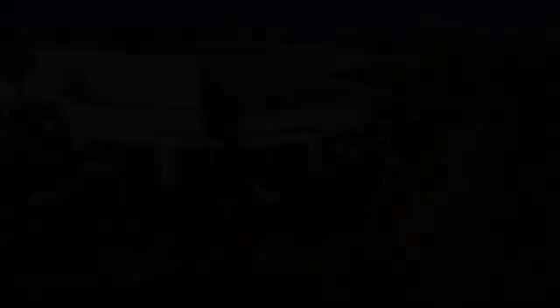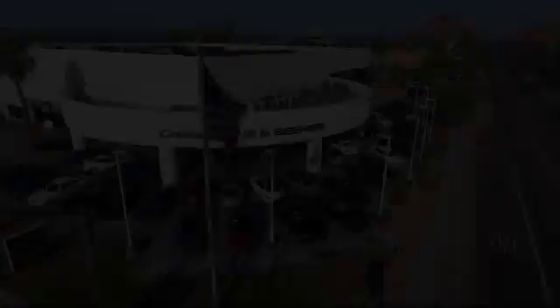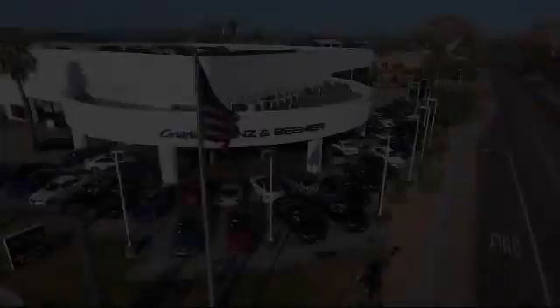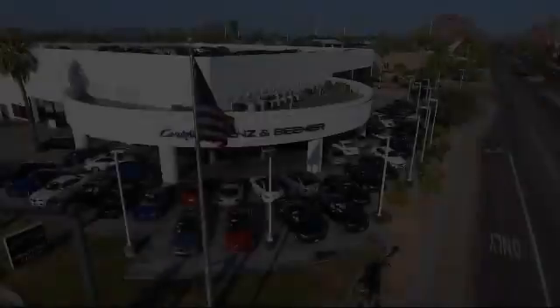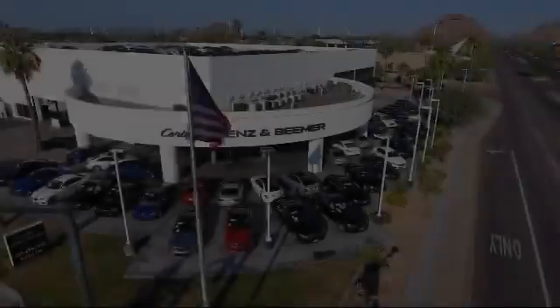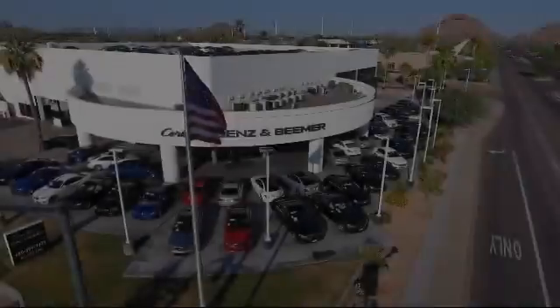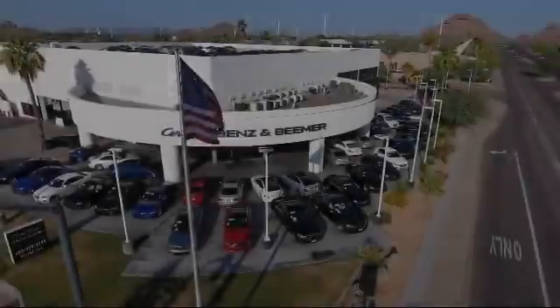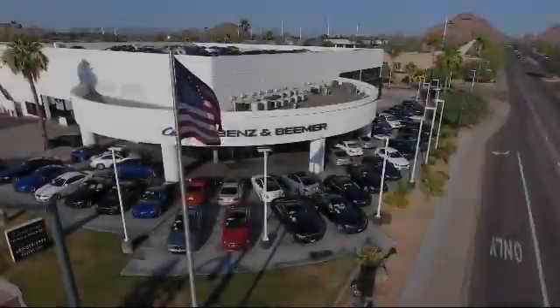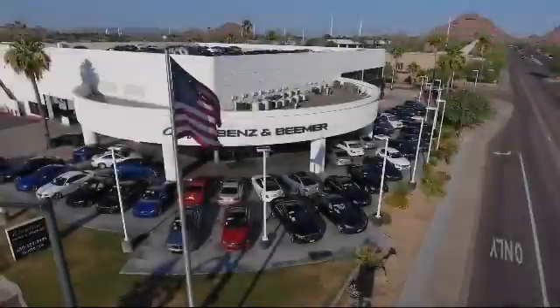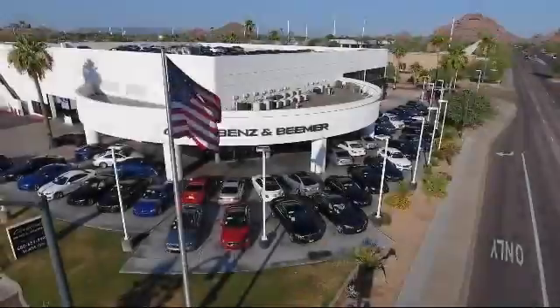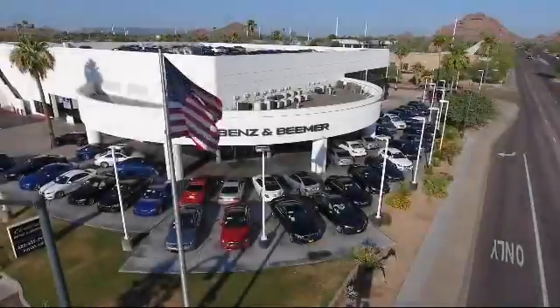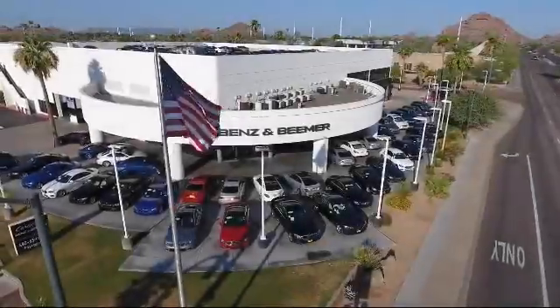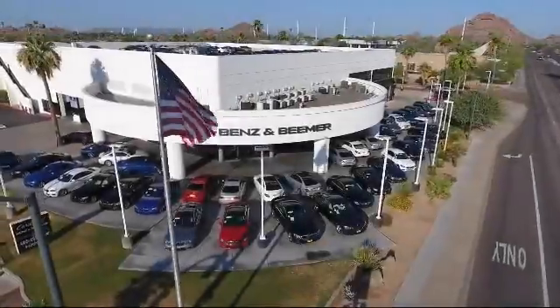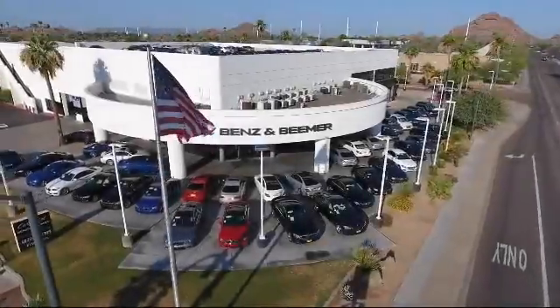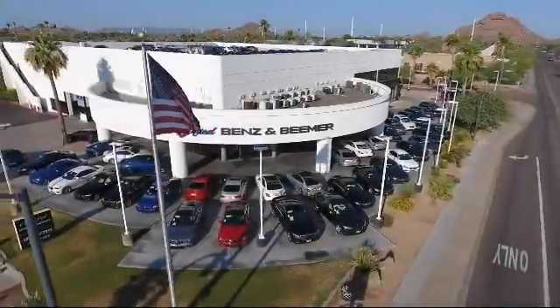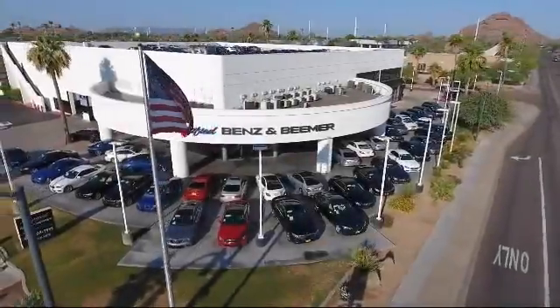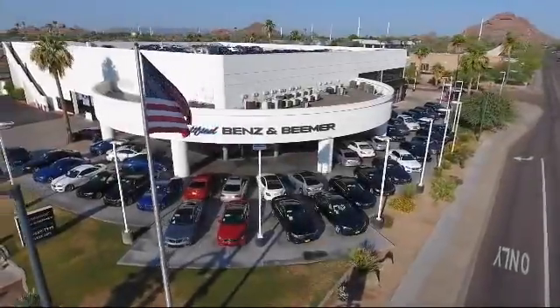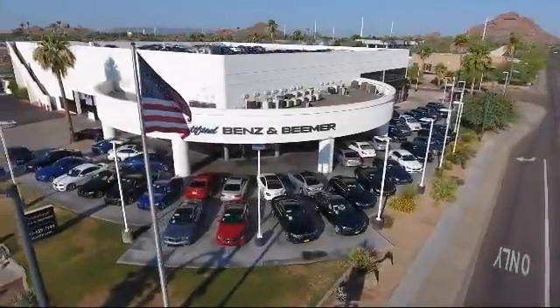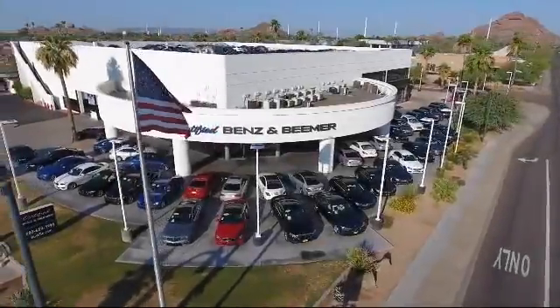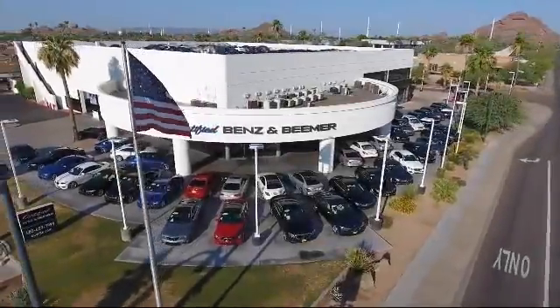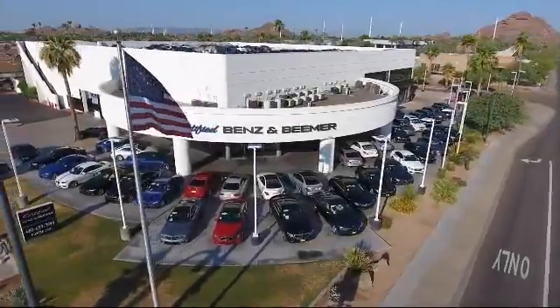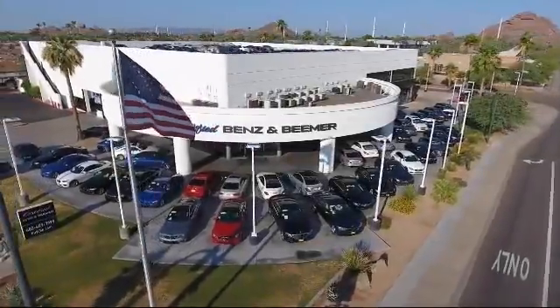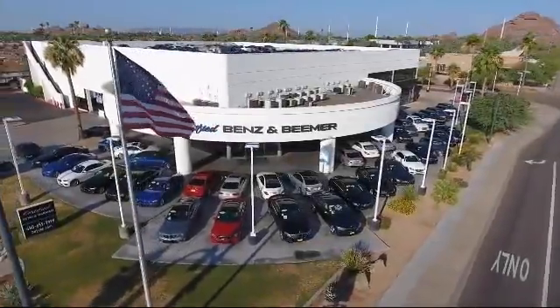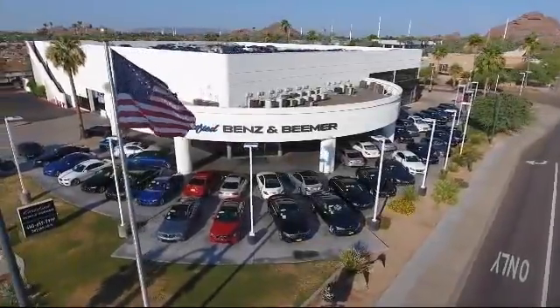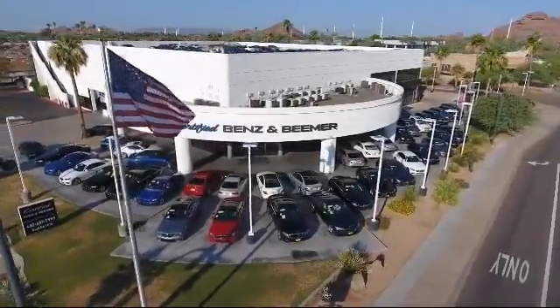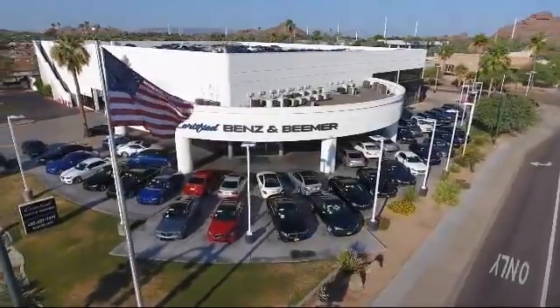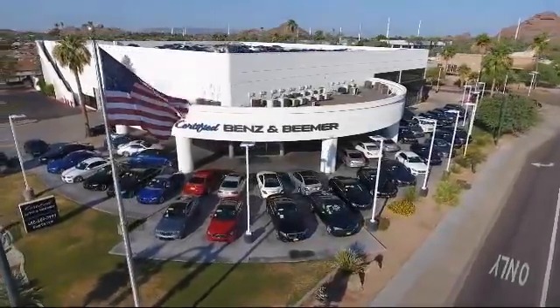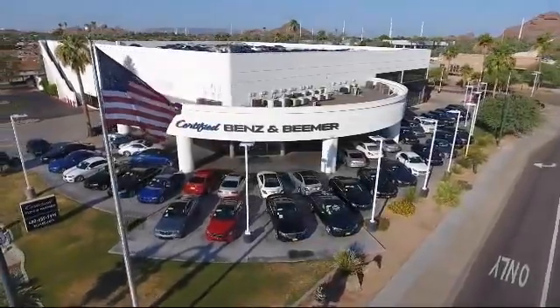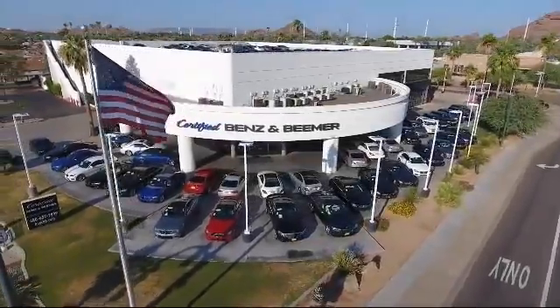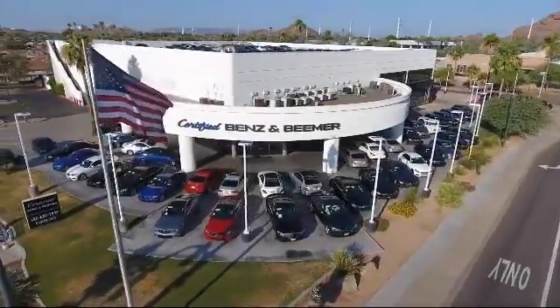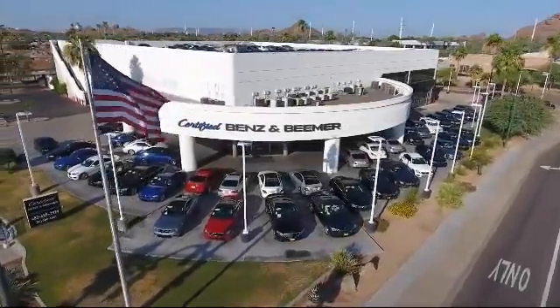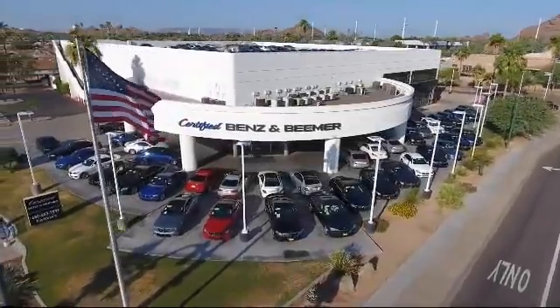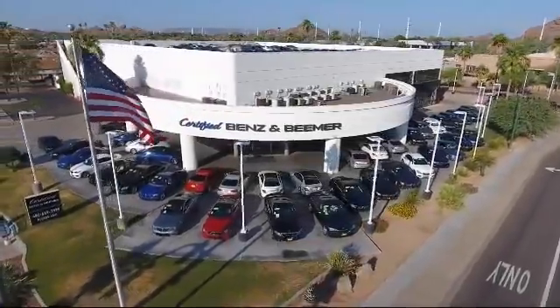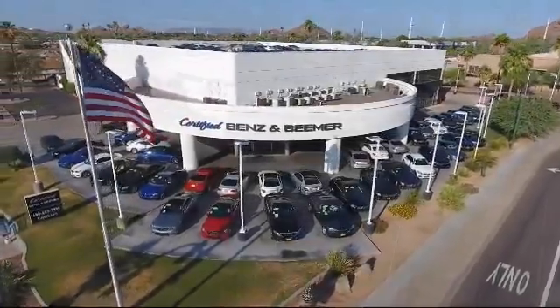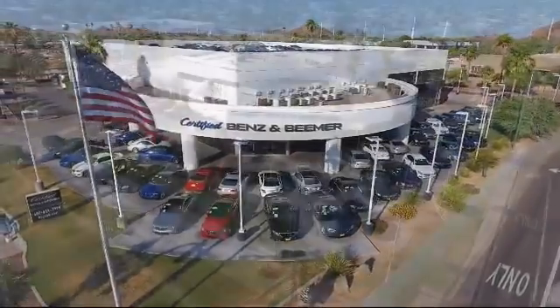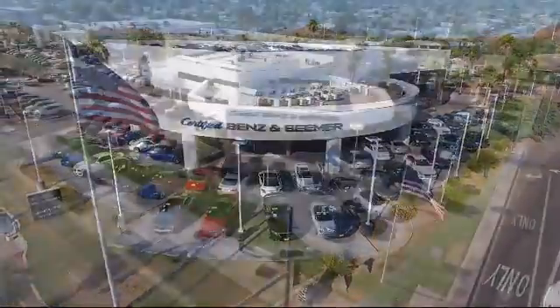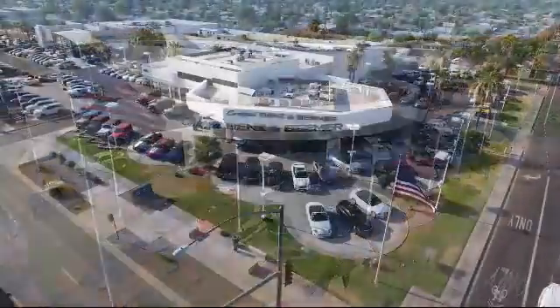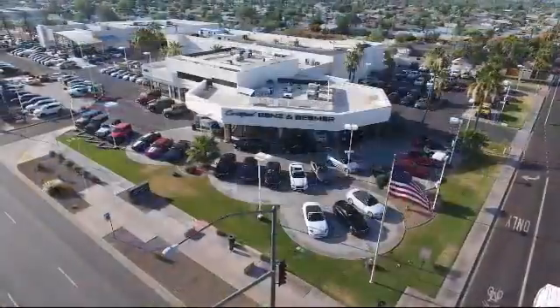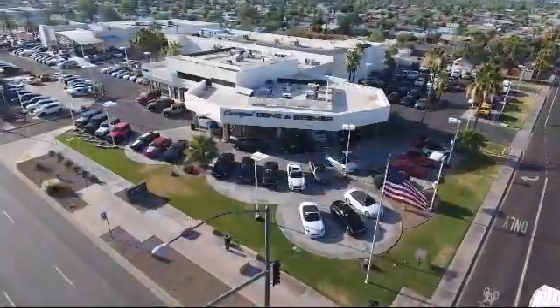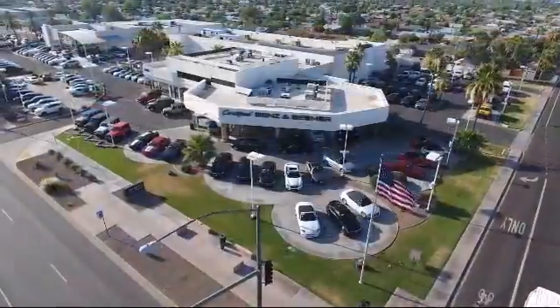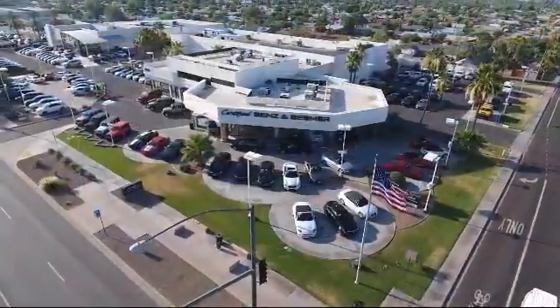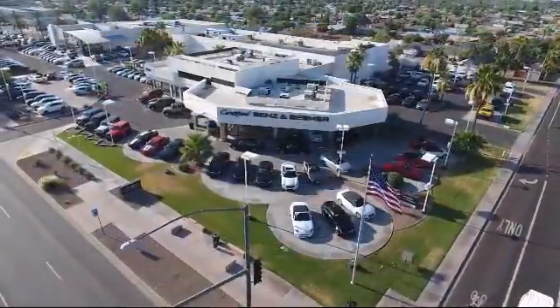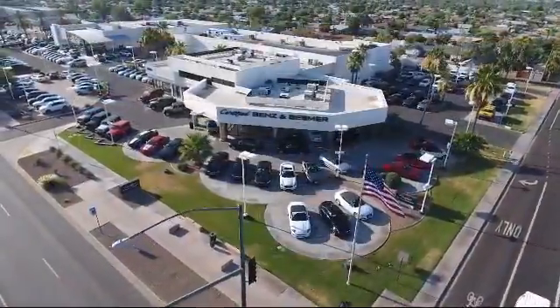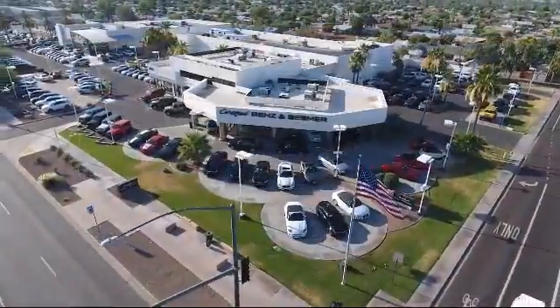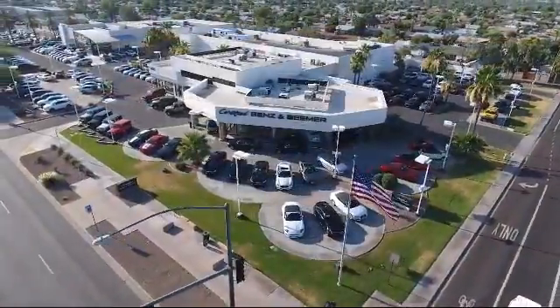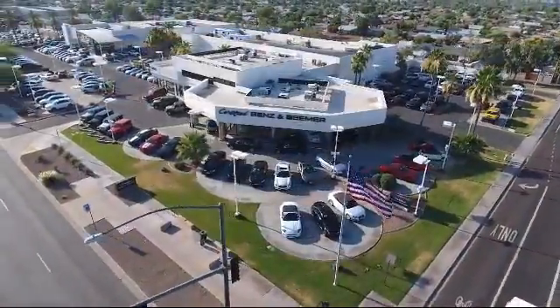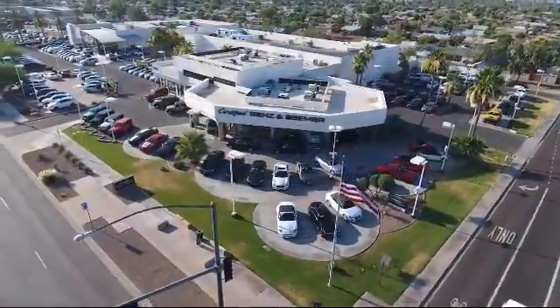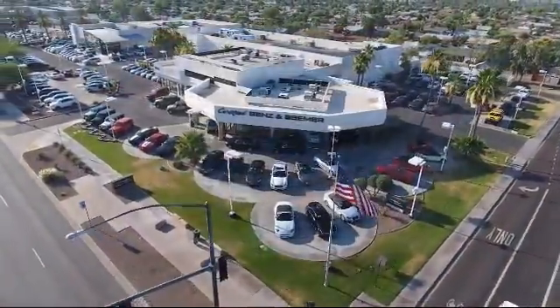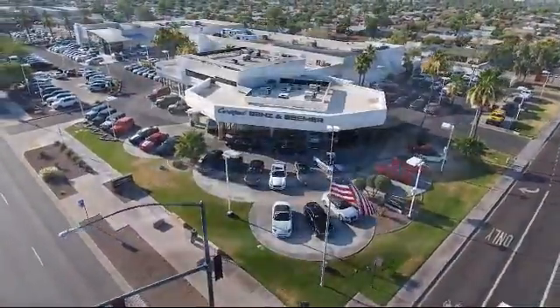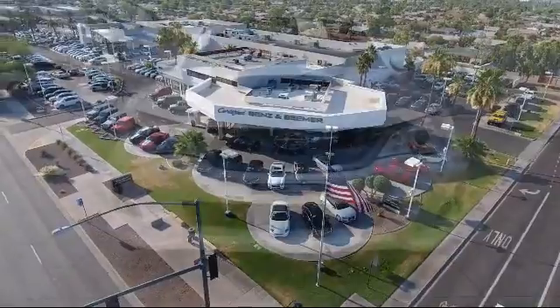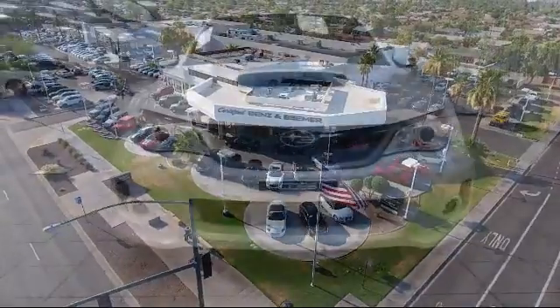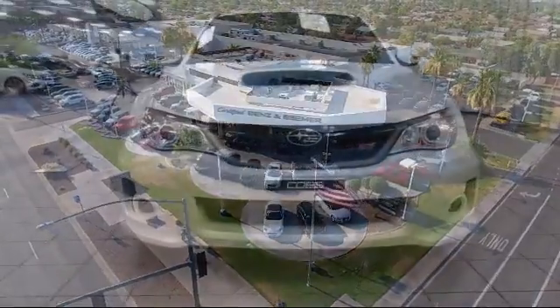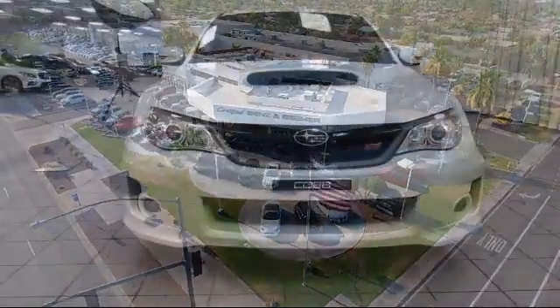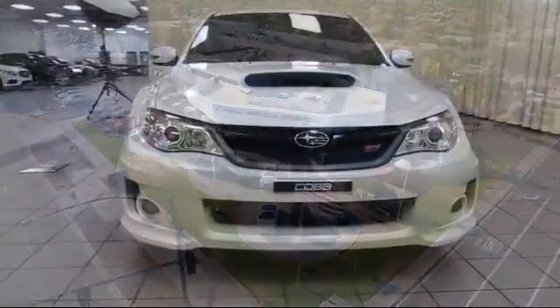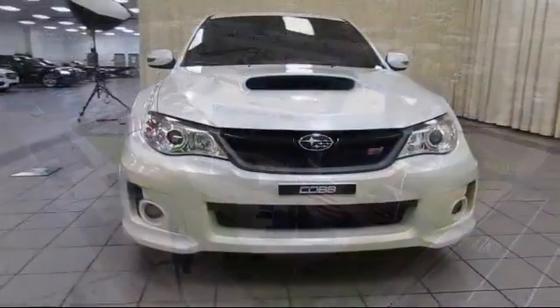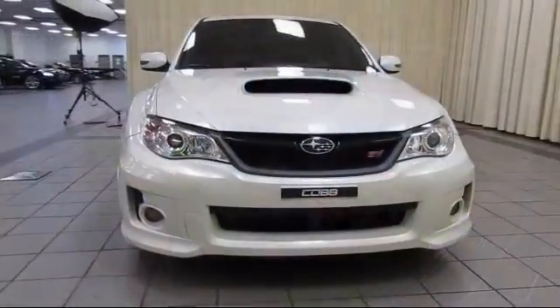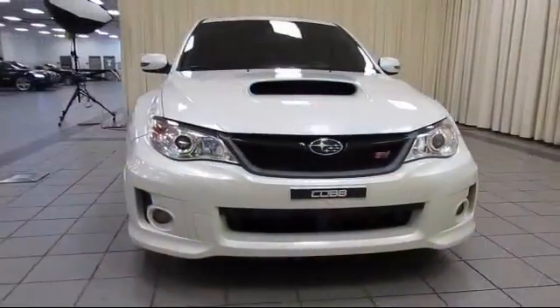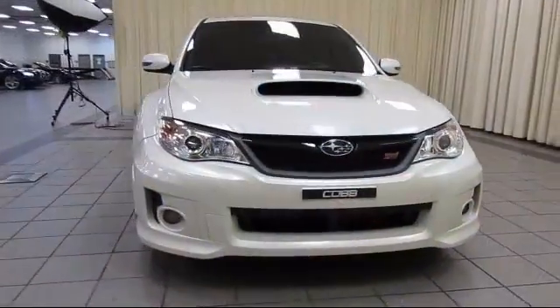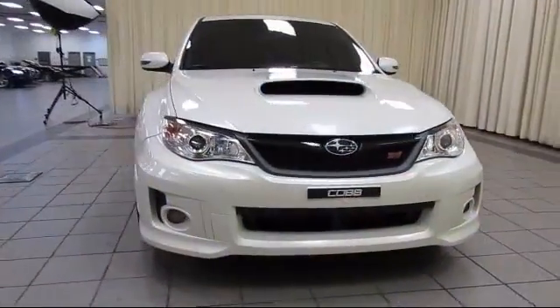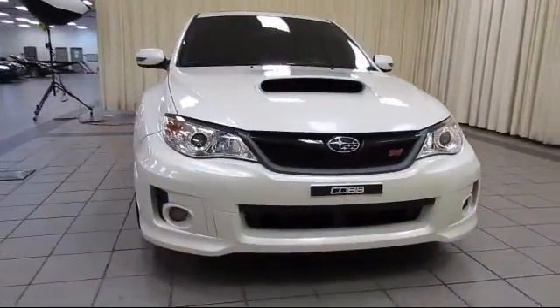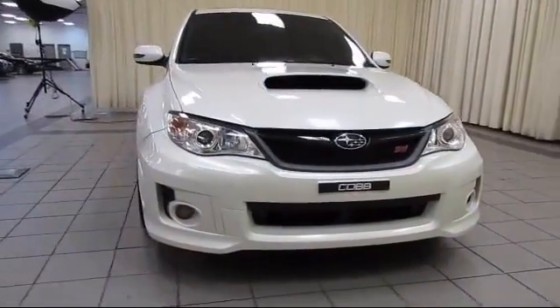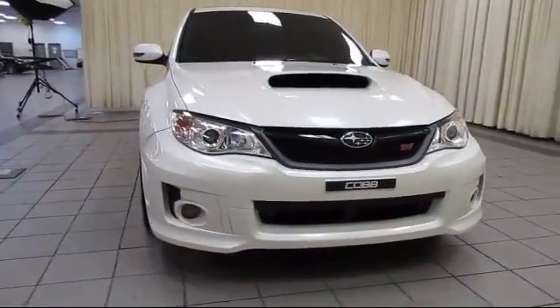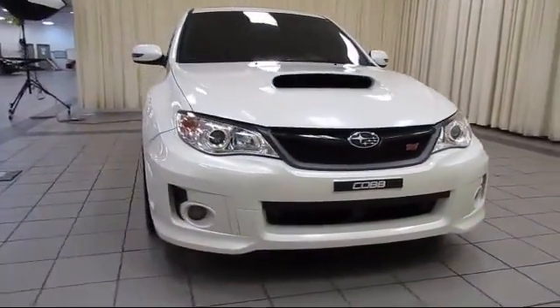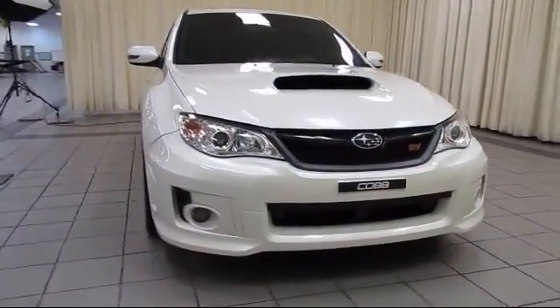Welcome to Certified Benz and Beamer, and here's a look at one of our quality vehicles from our massive selection of premium cars.